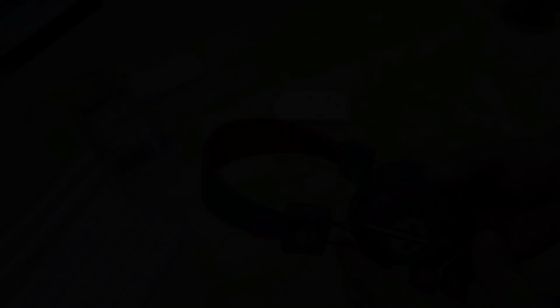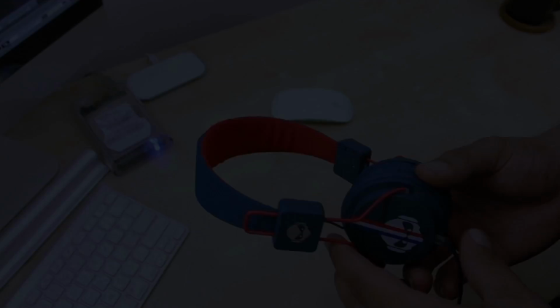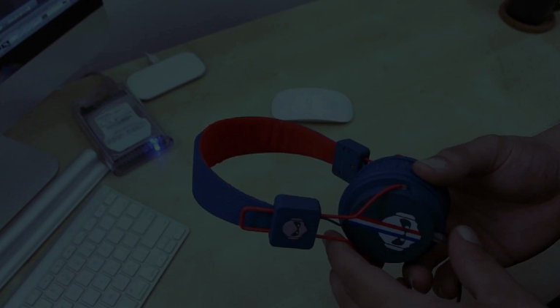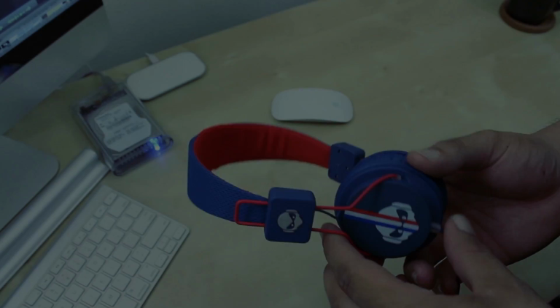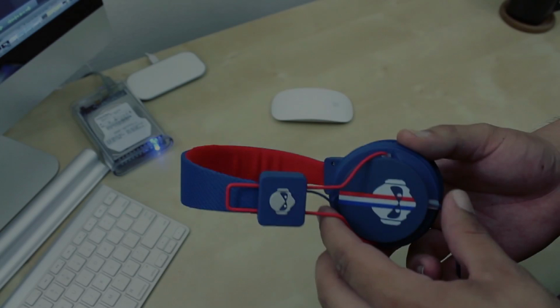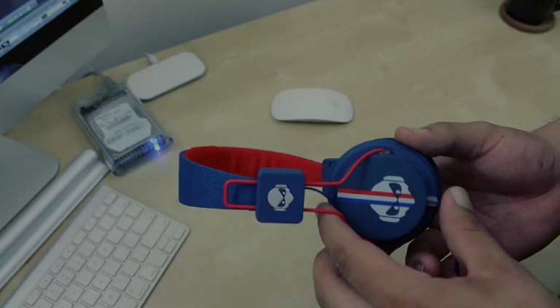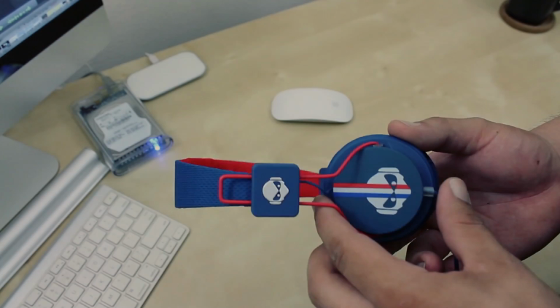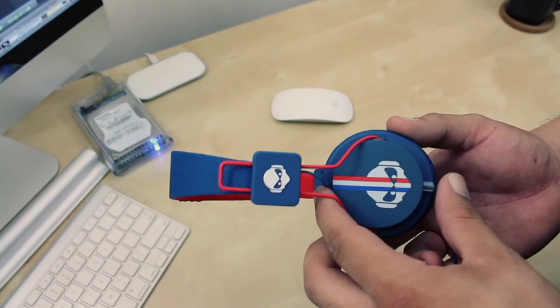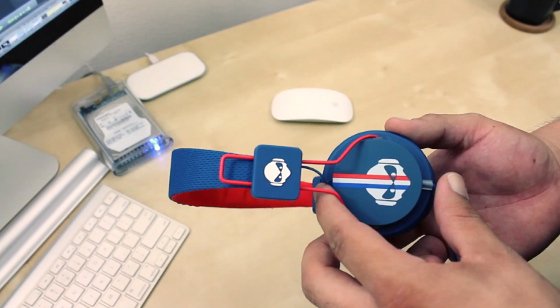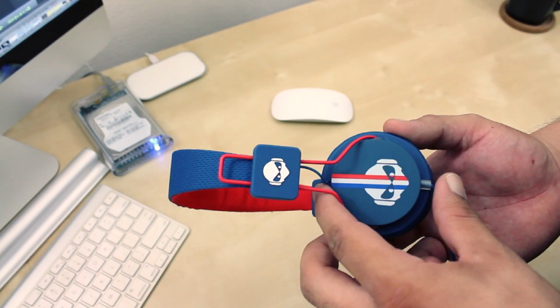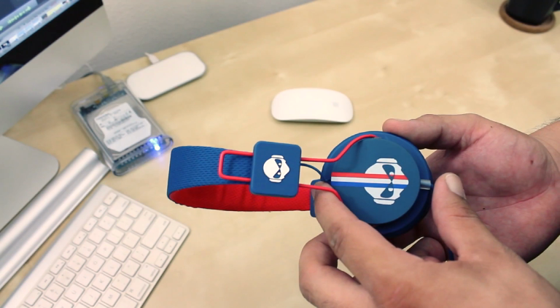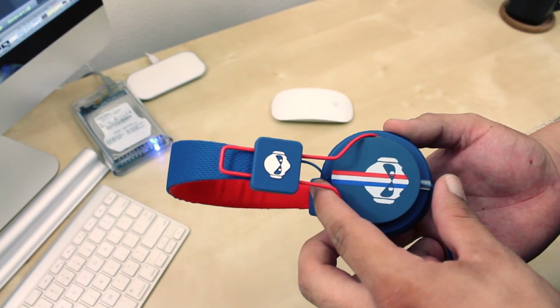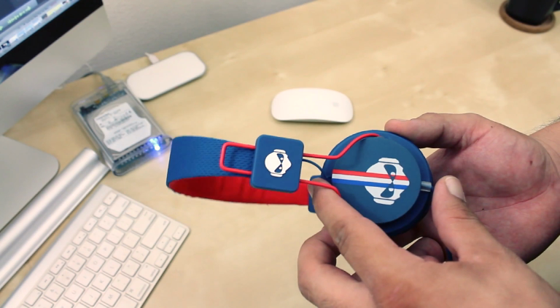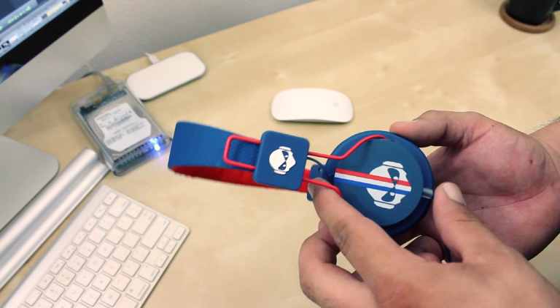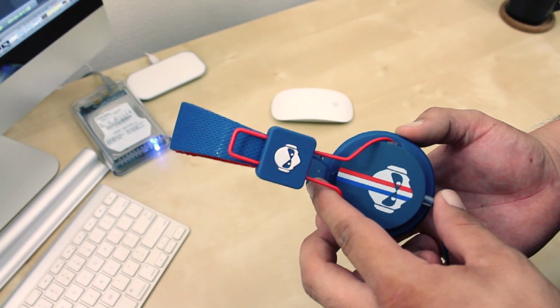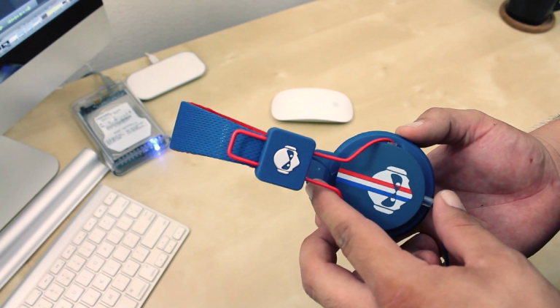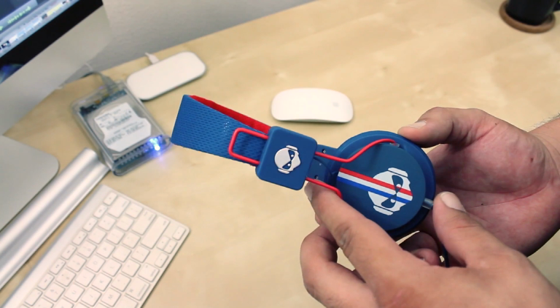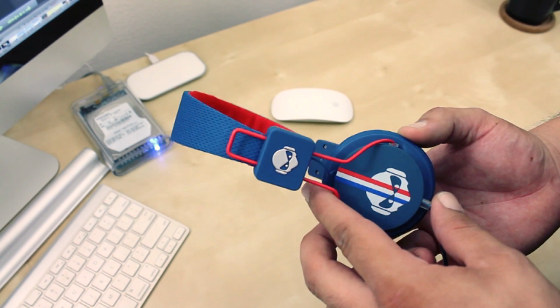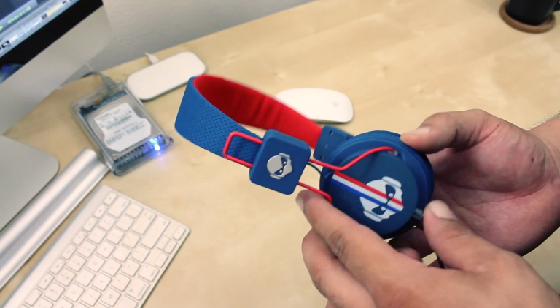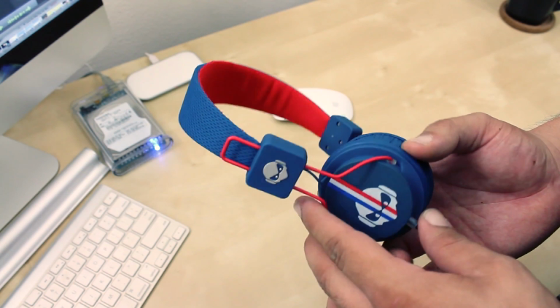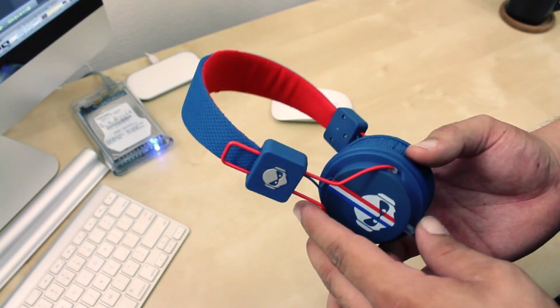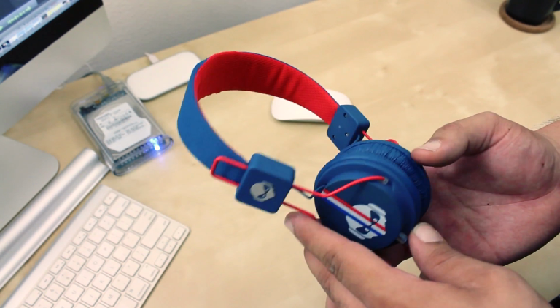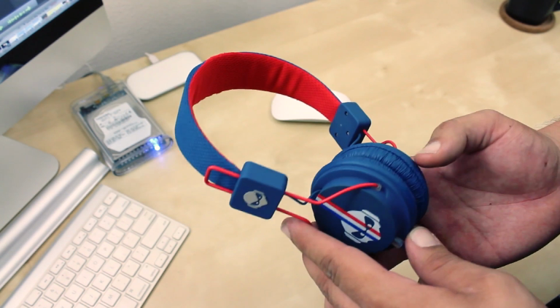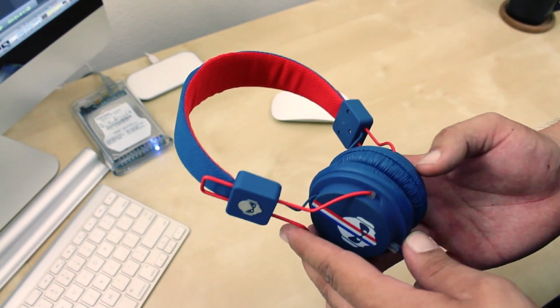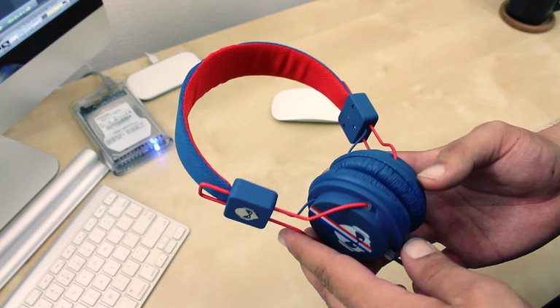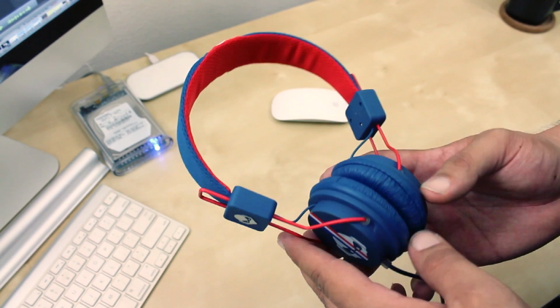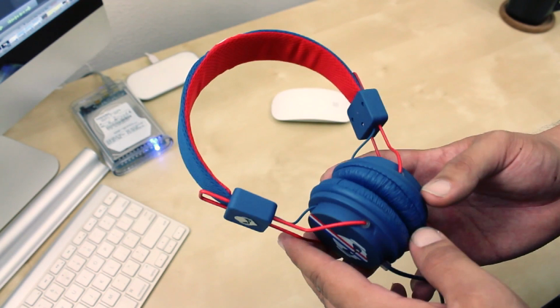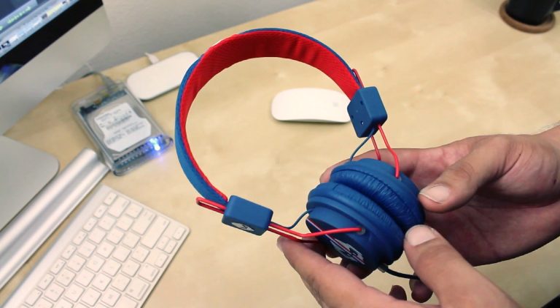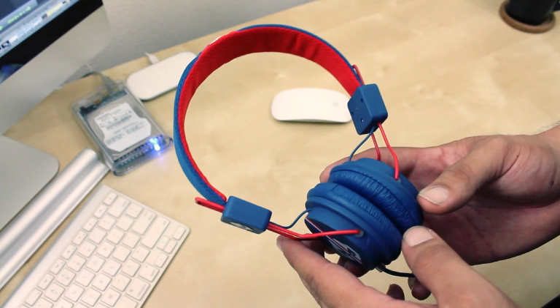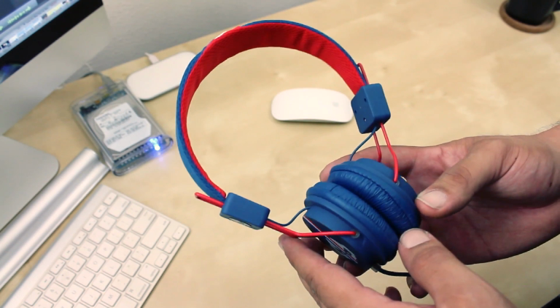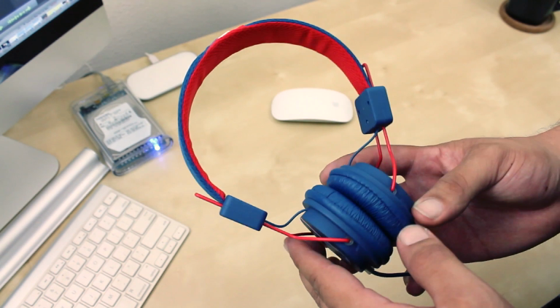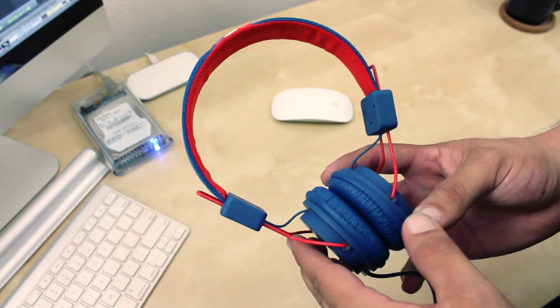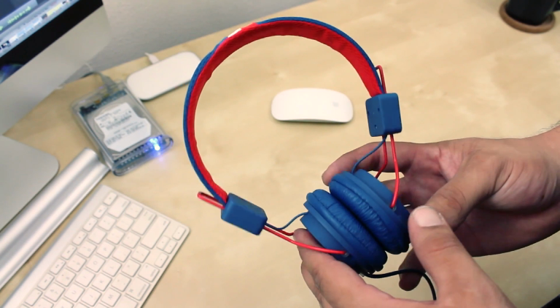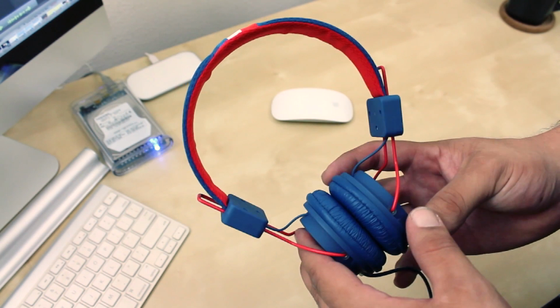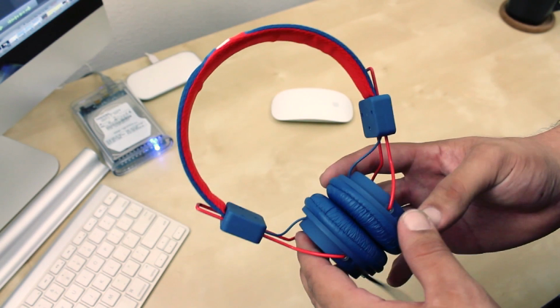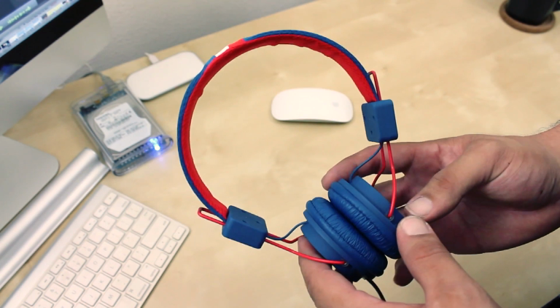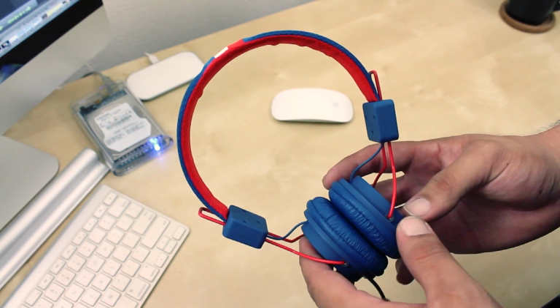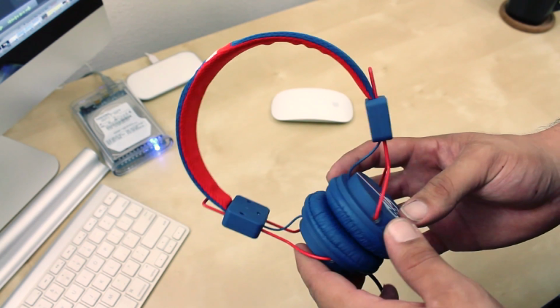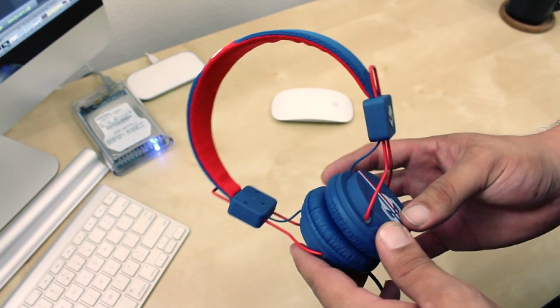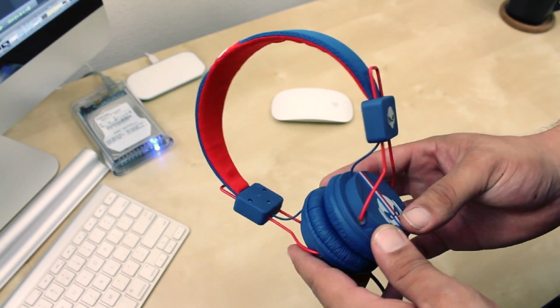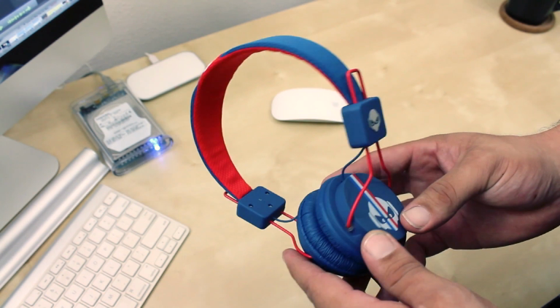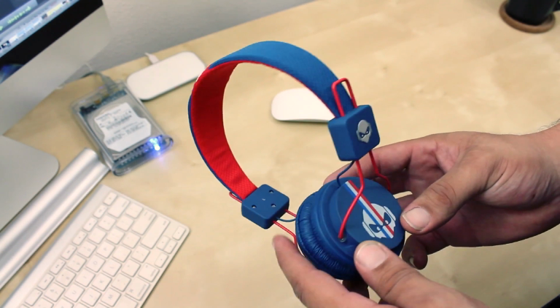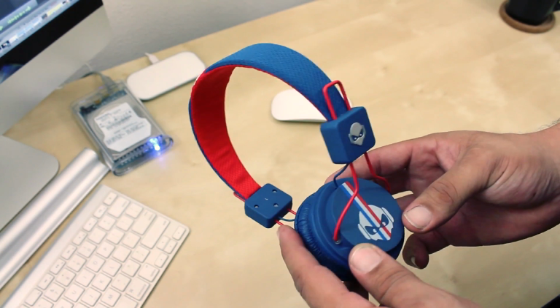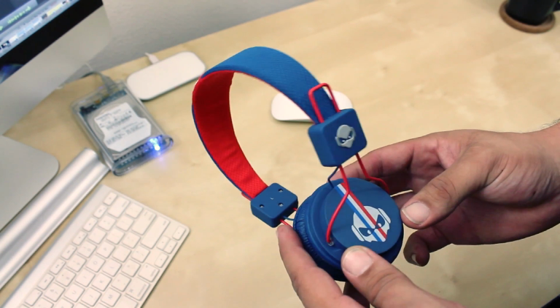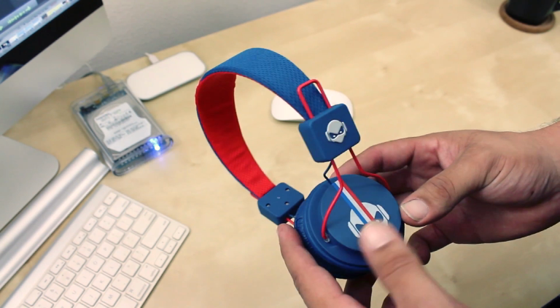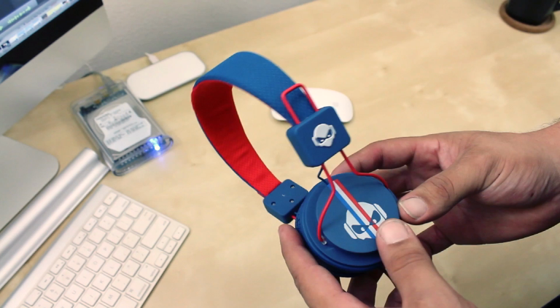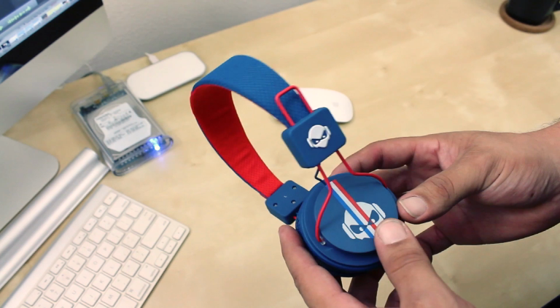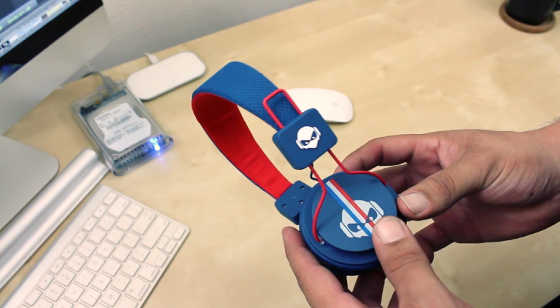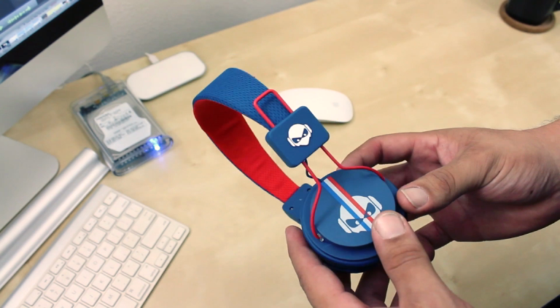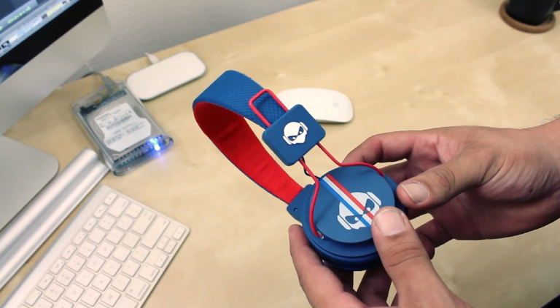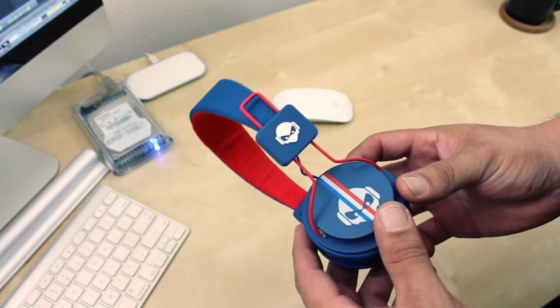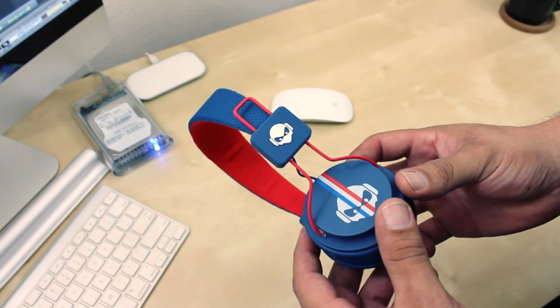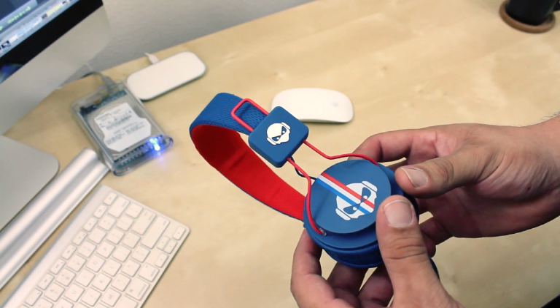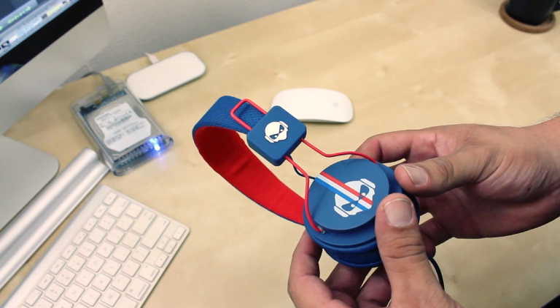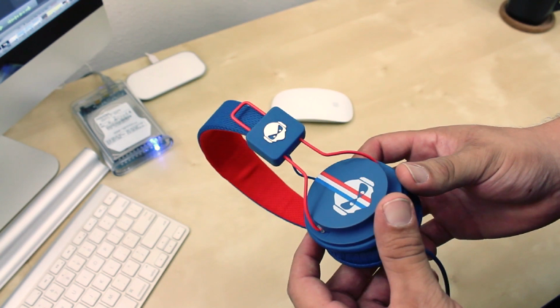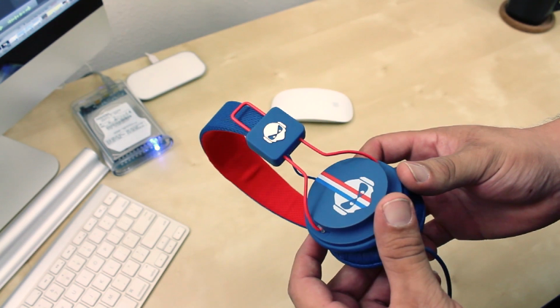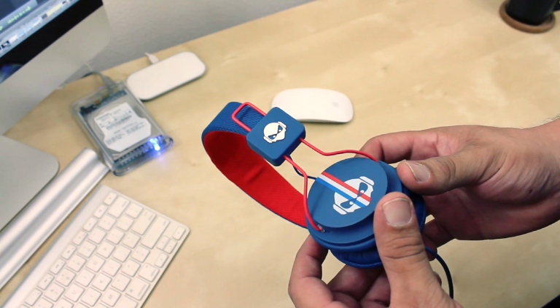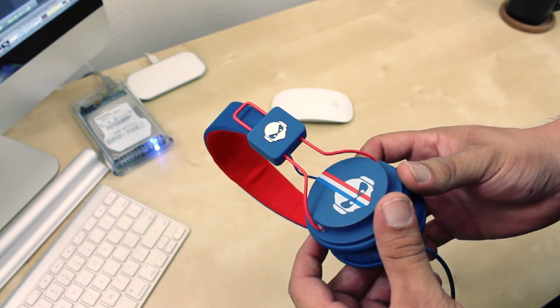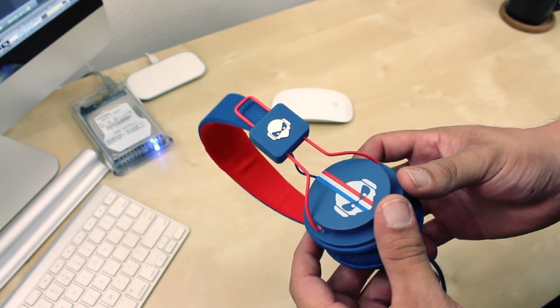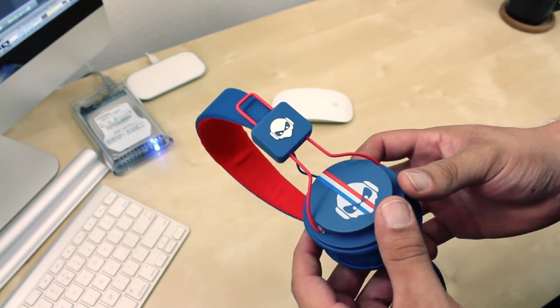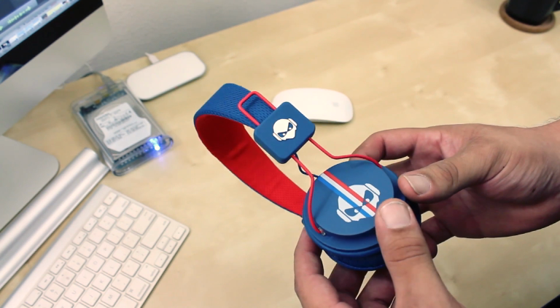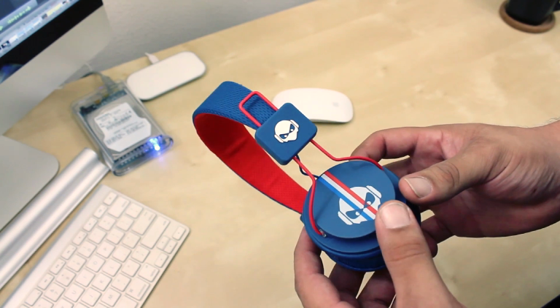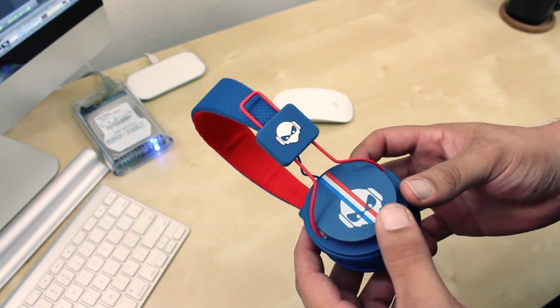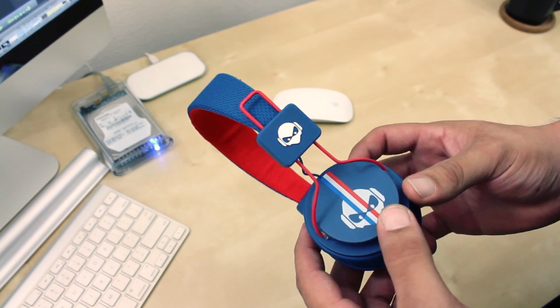What's going on guys, Mr. Crazy1870 with the full review of the Subject TNT headphones. So let's go ahead and jump right into this.